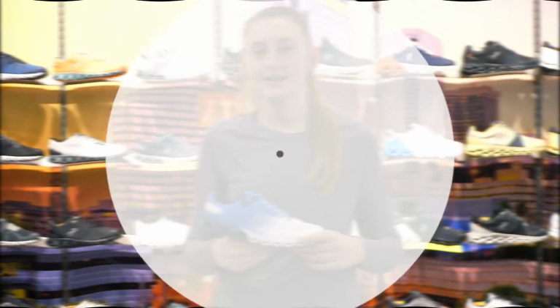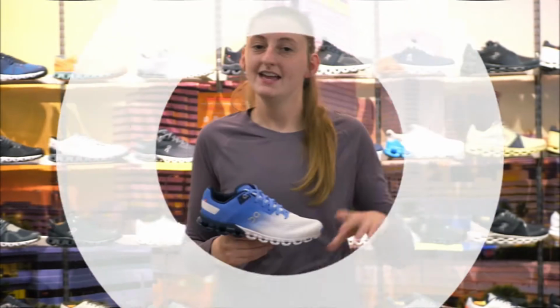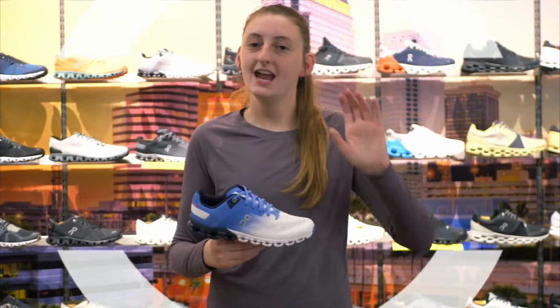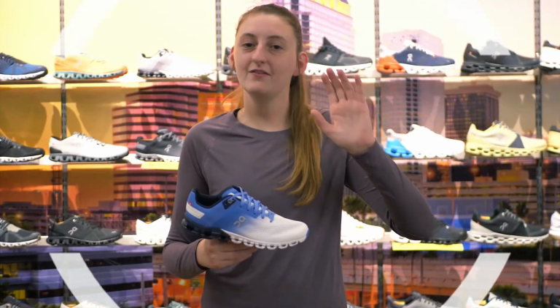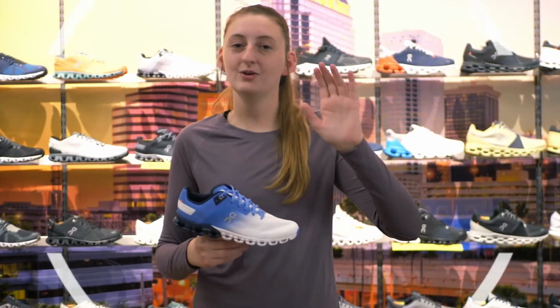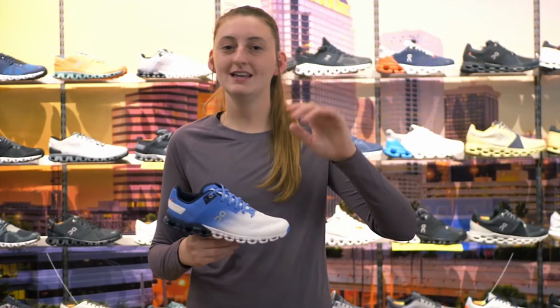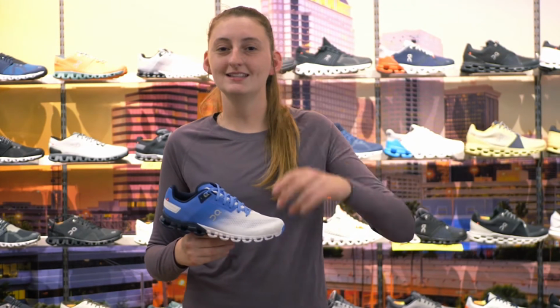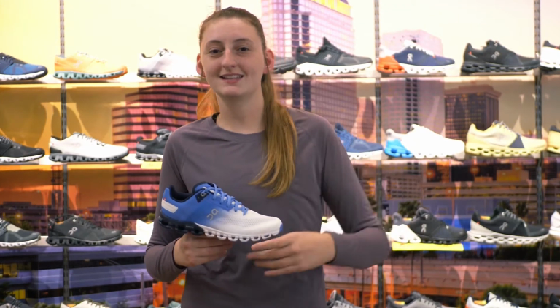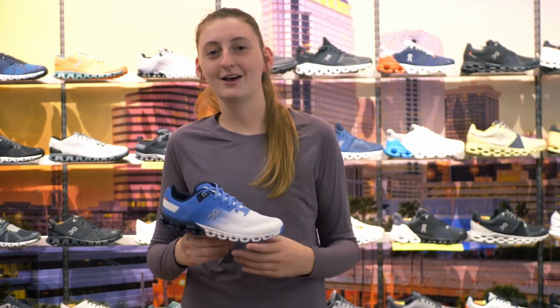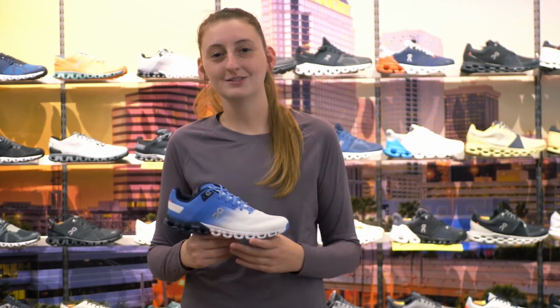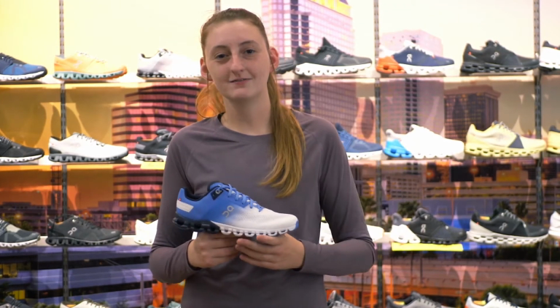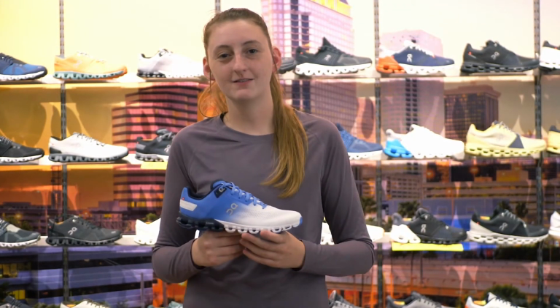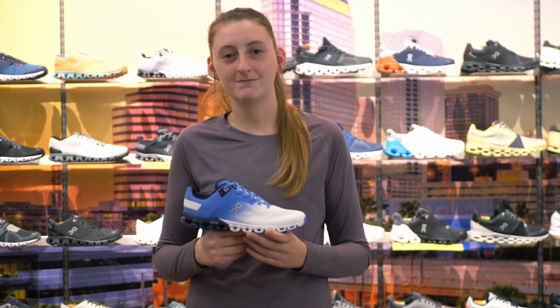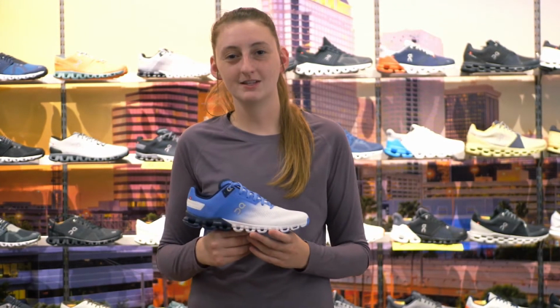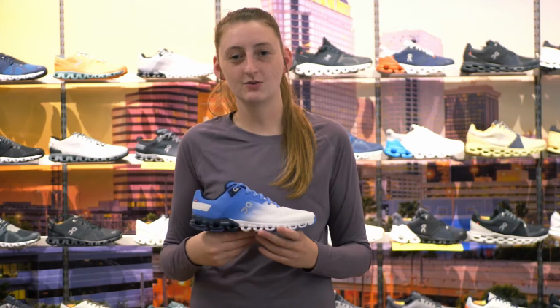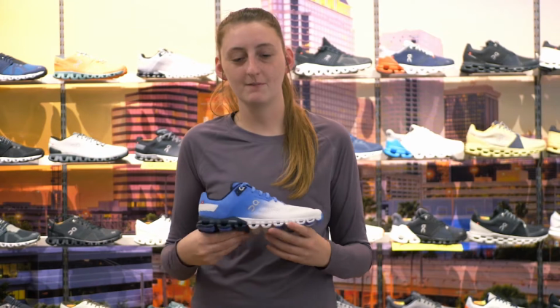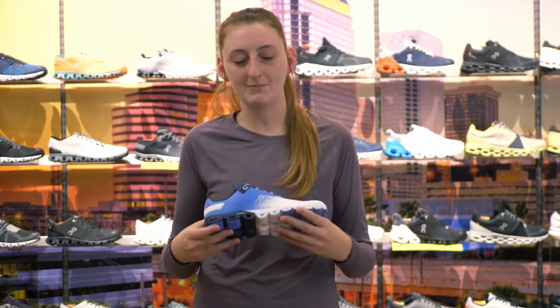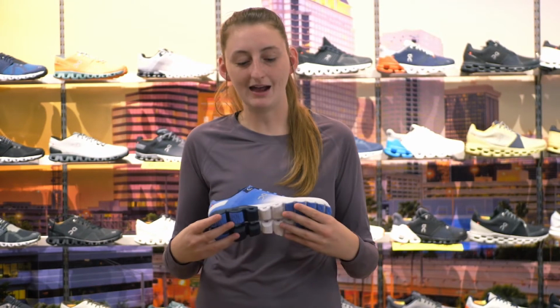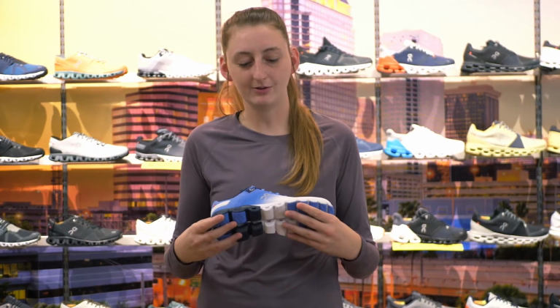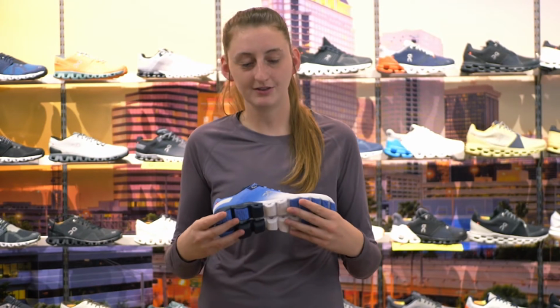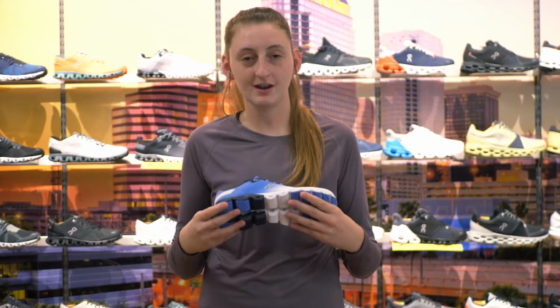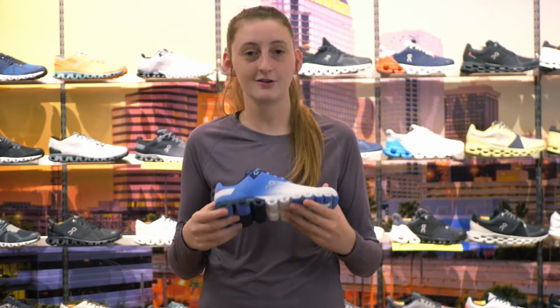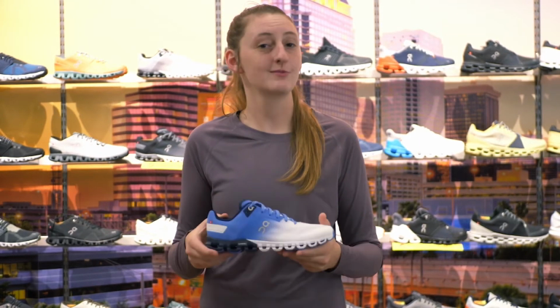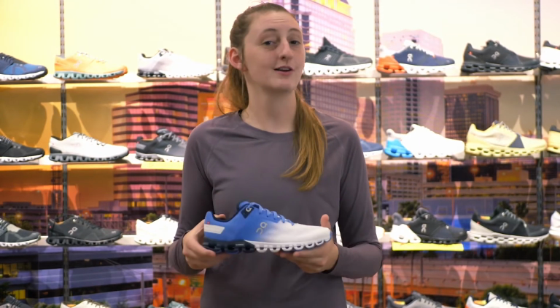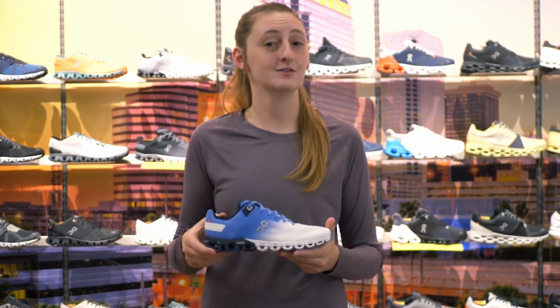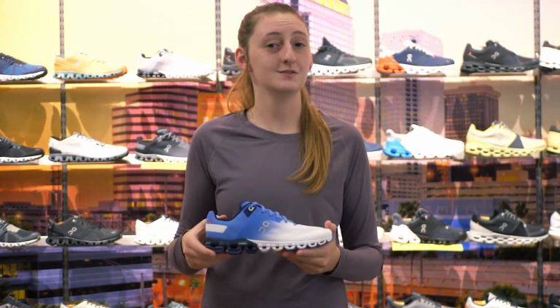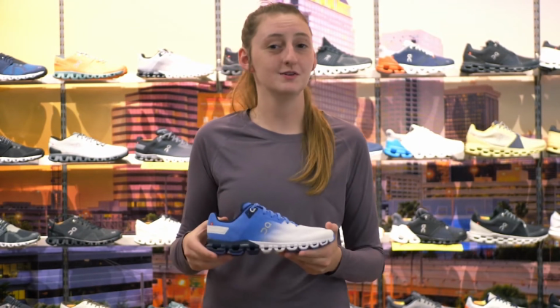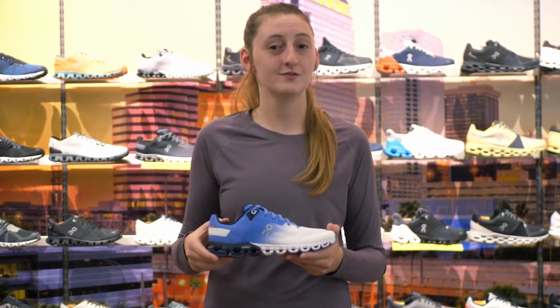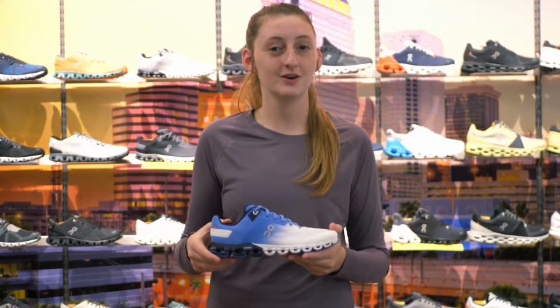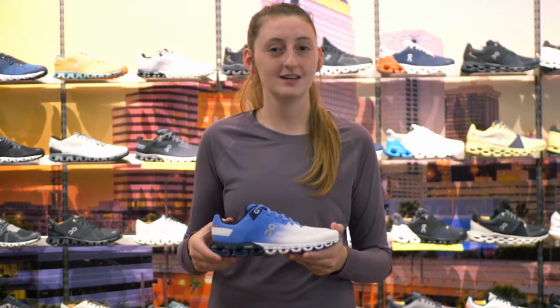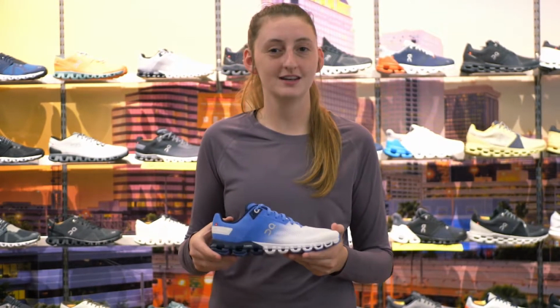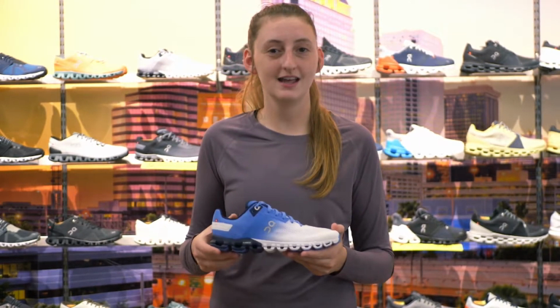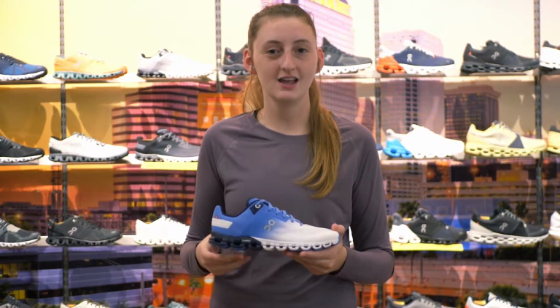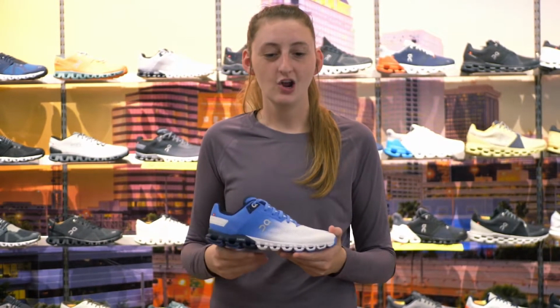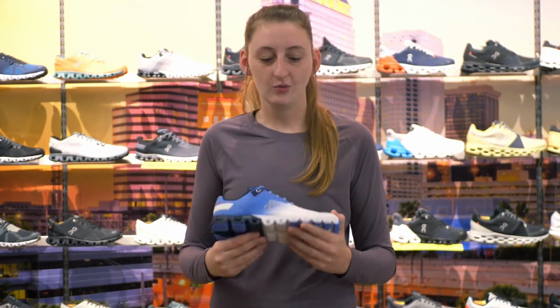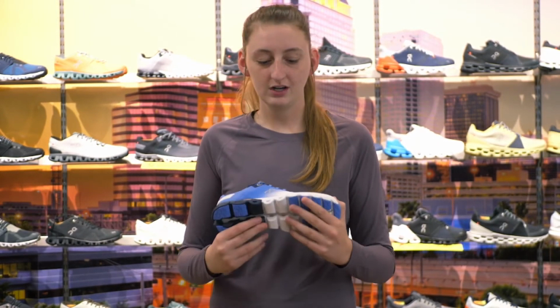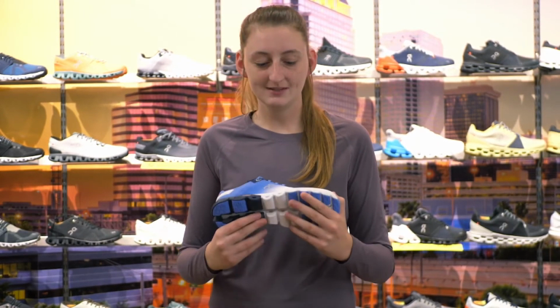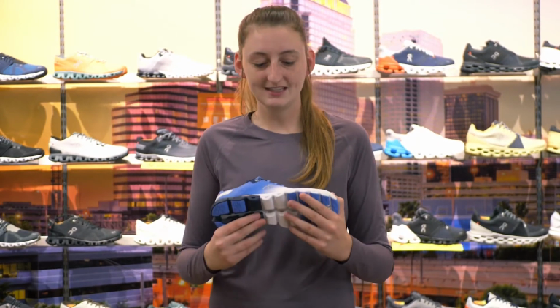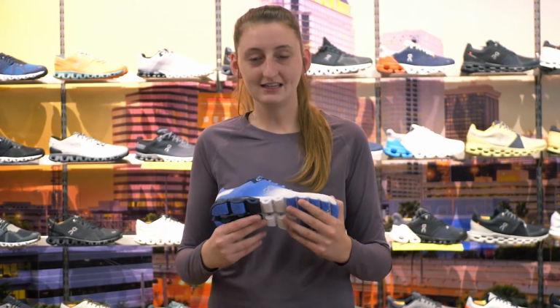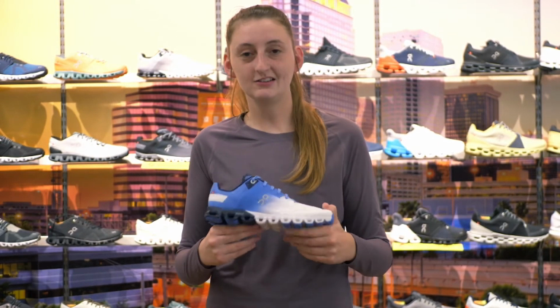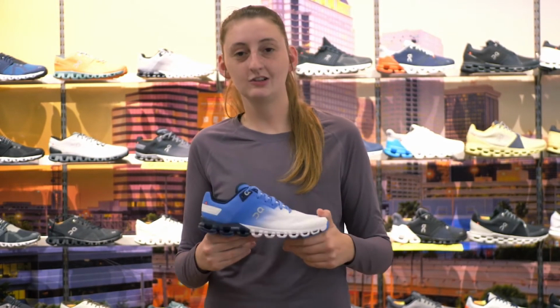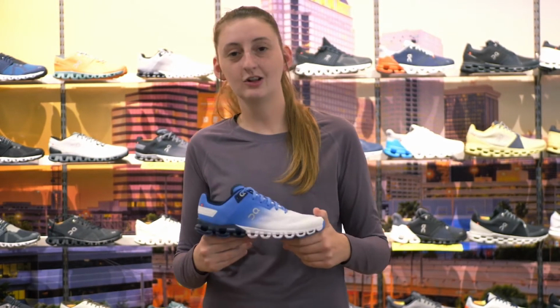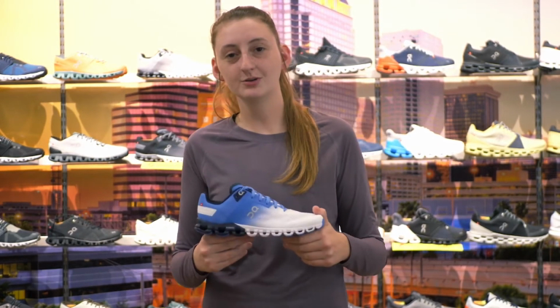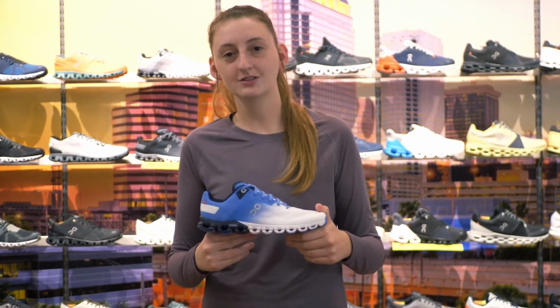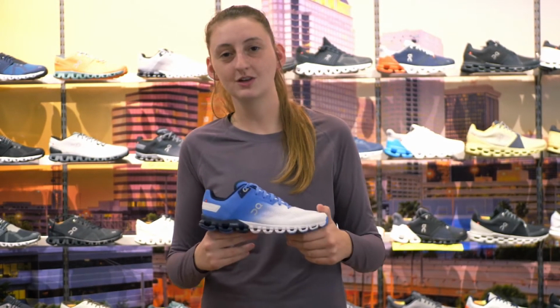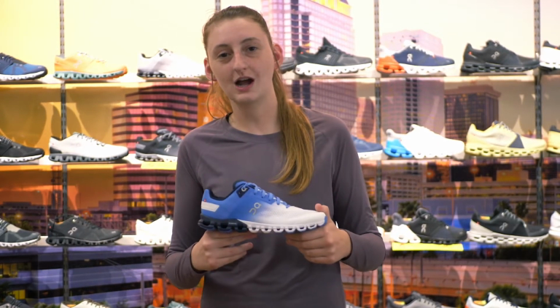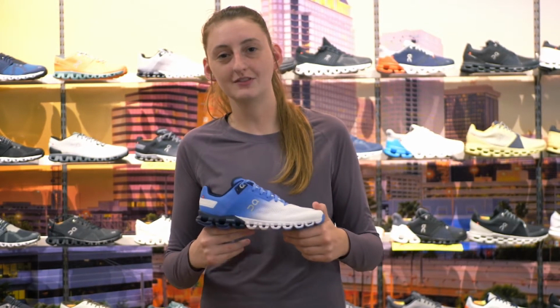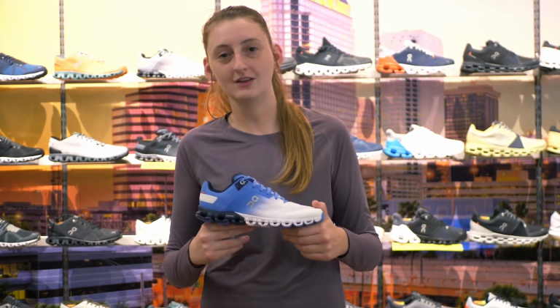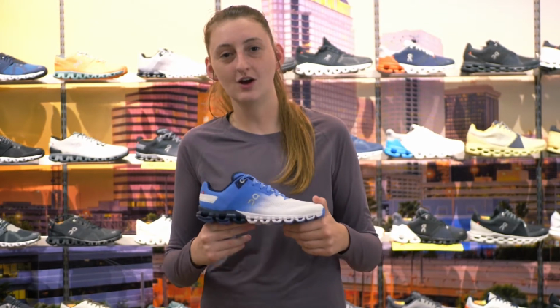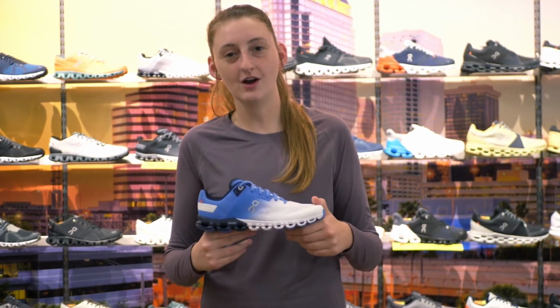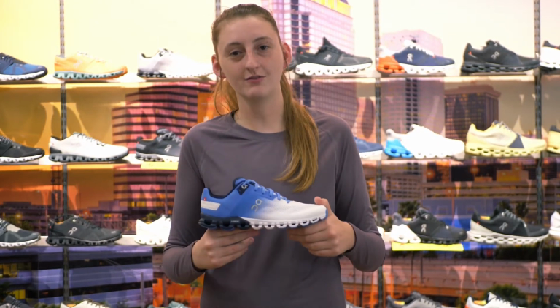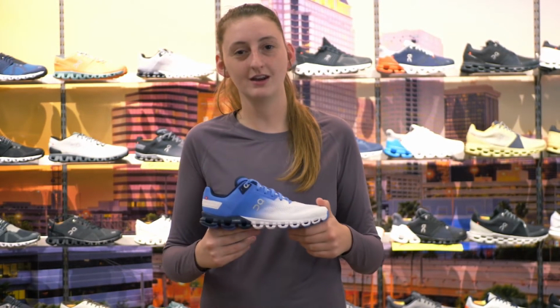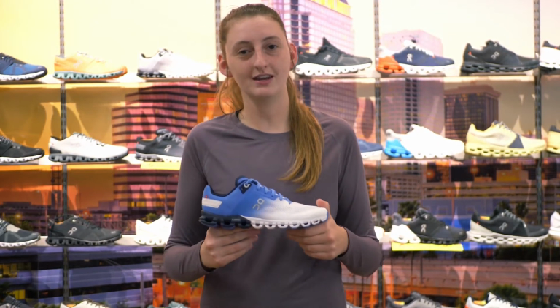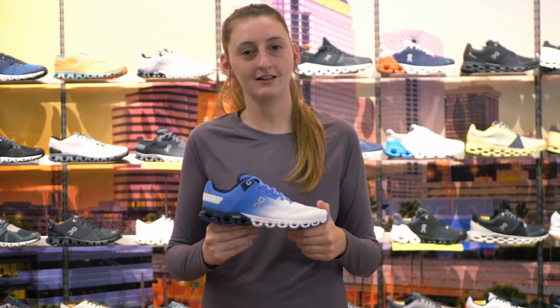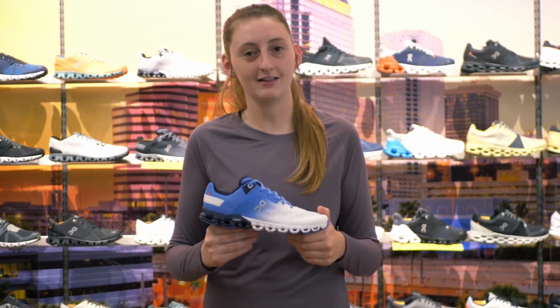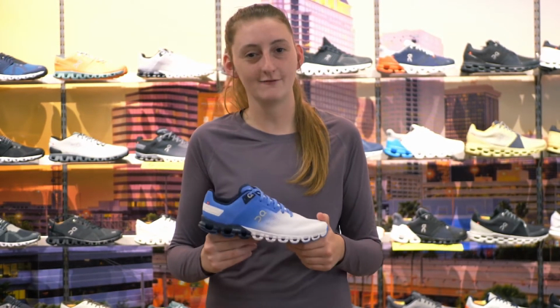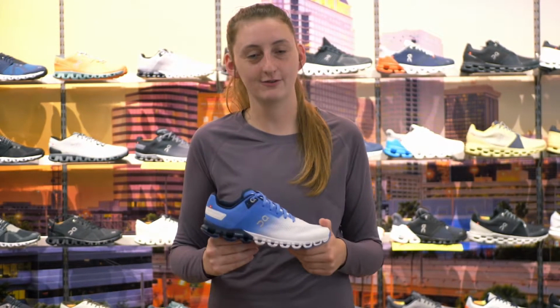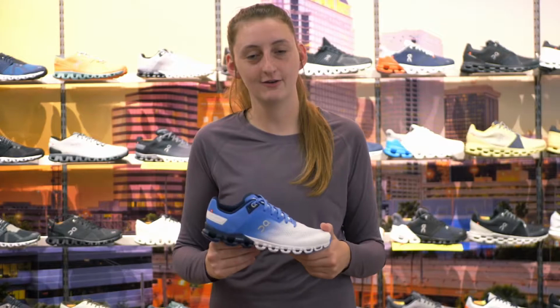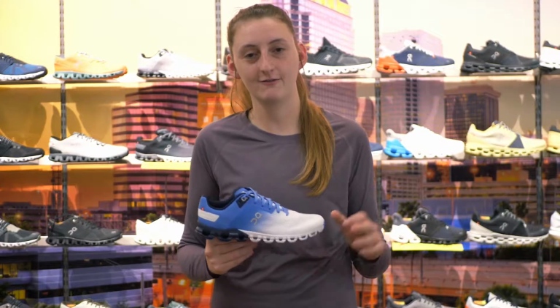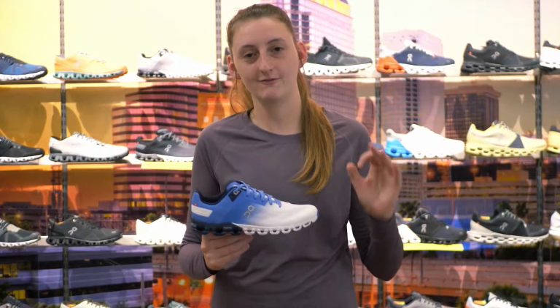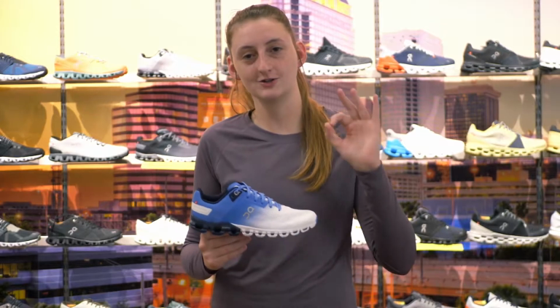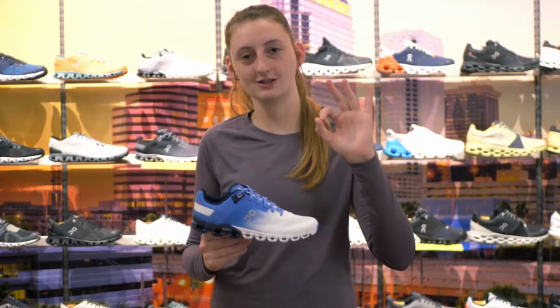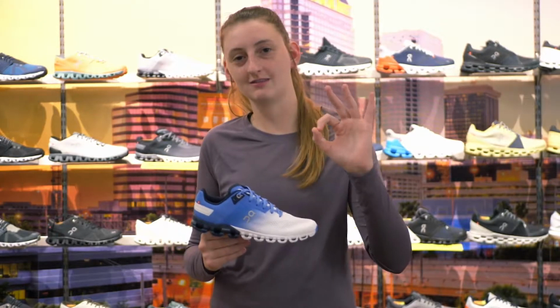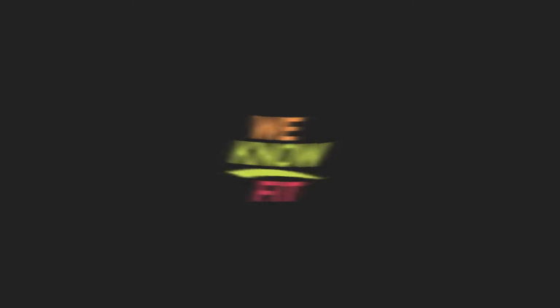Hey everyone, it's Kelsey from Fit2Run, back with another runner's review for you today. We're going to be taking a closer look at the On Running Cloudflow version 3.